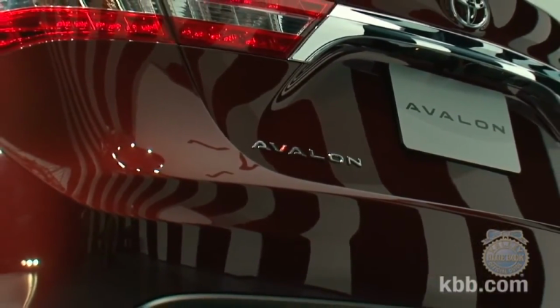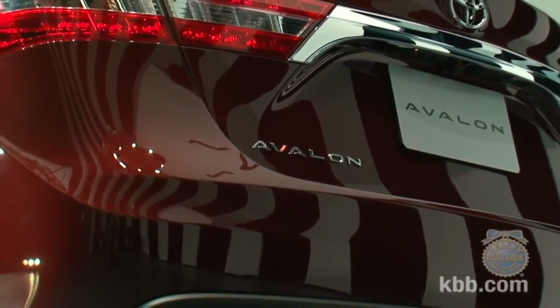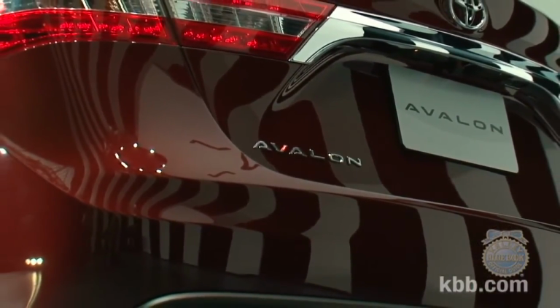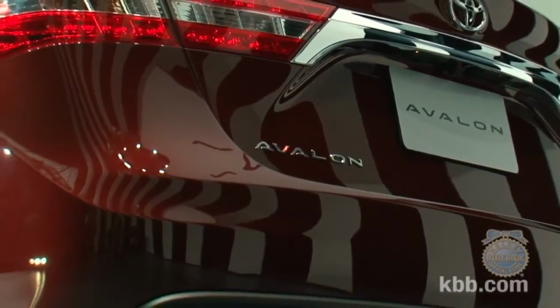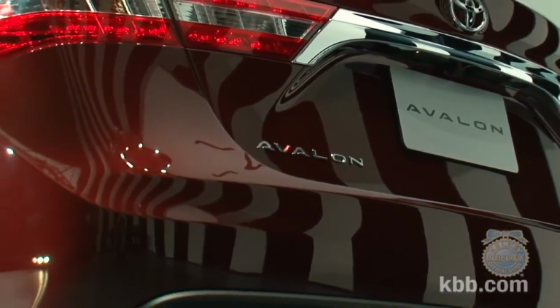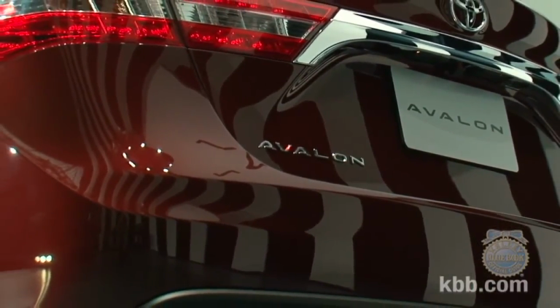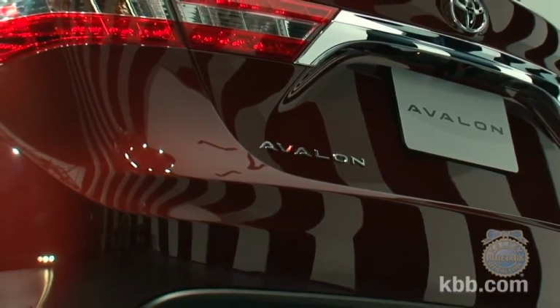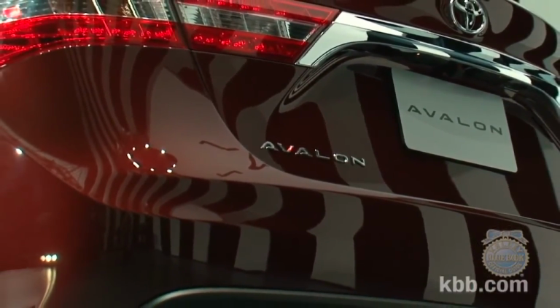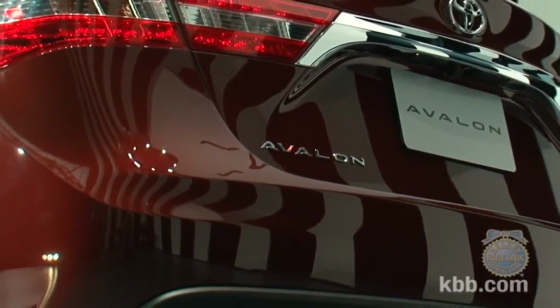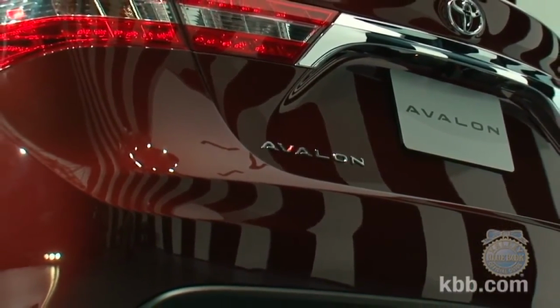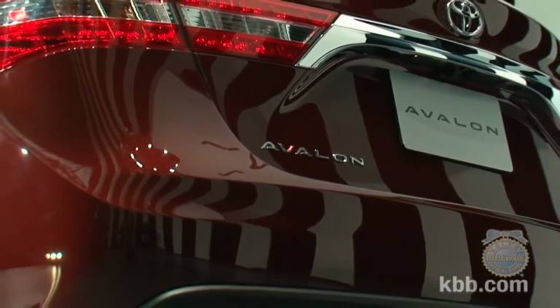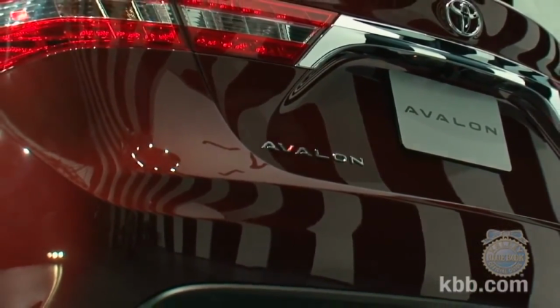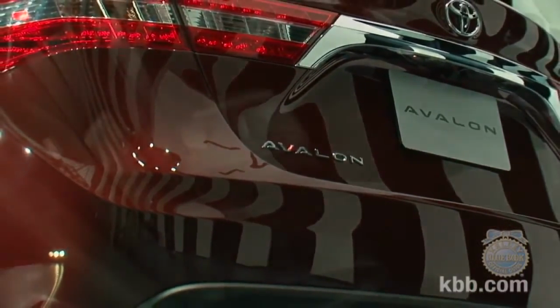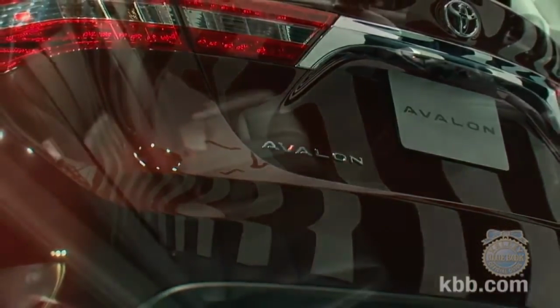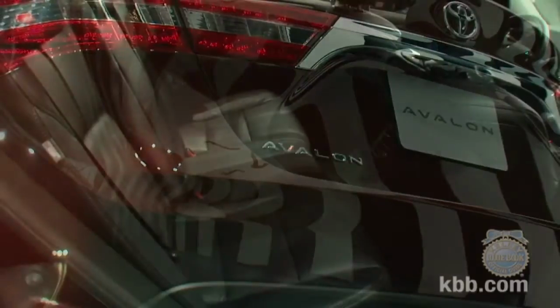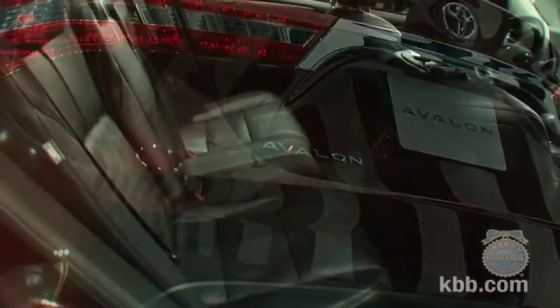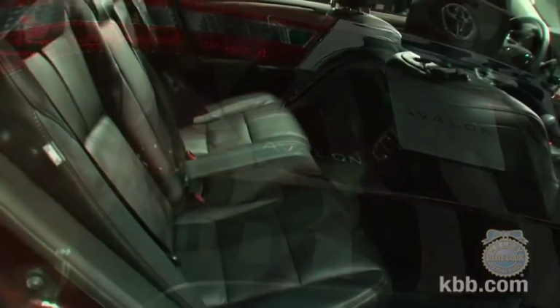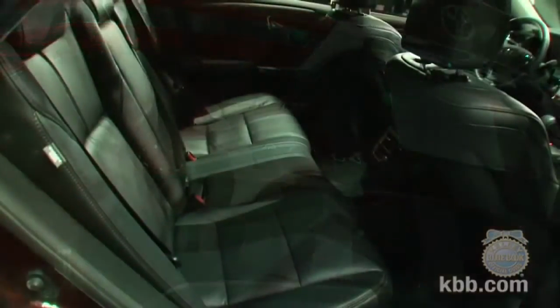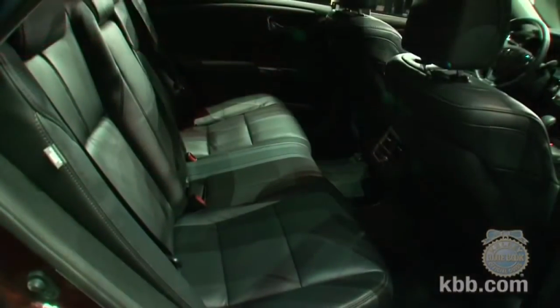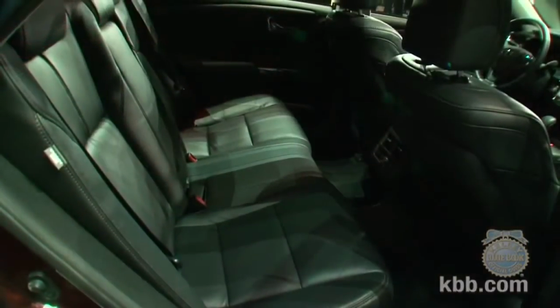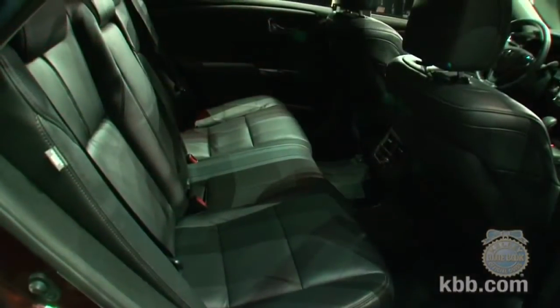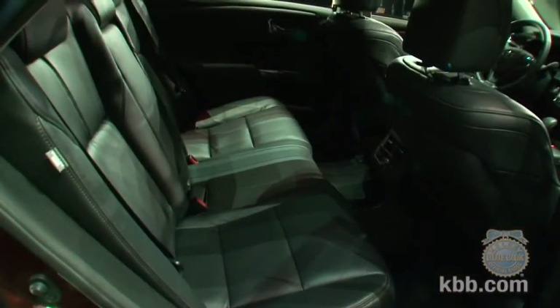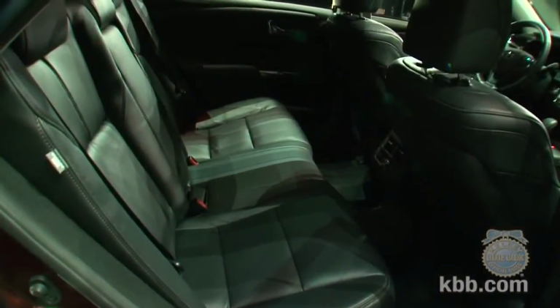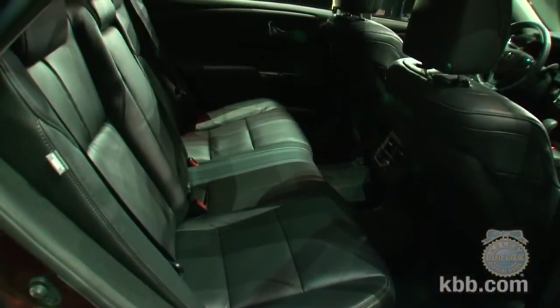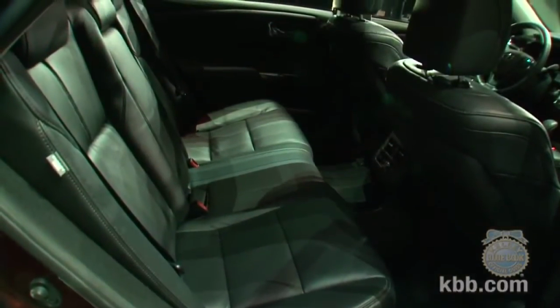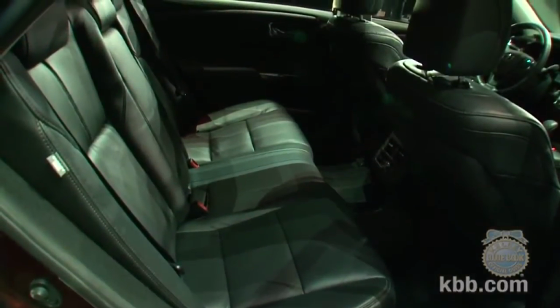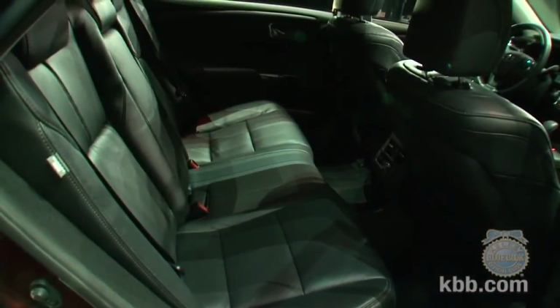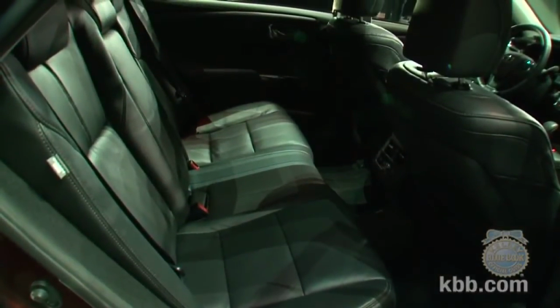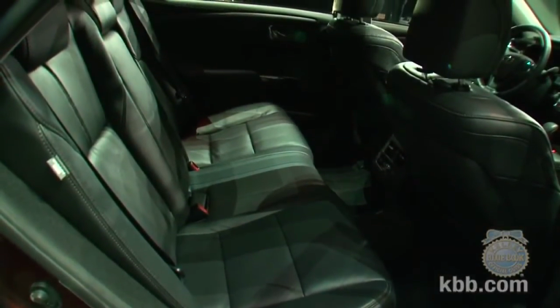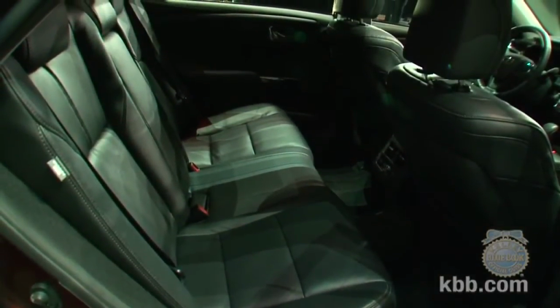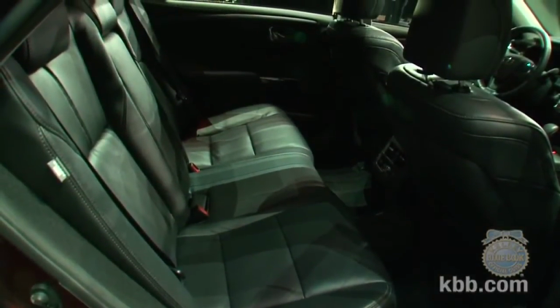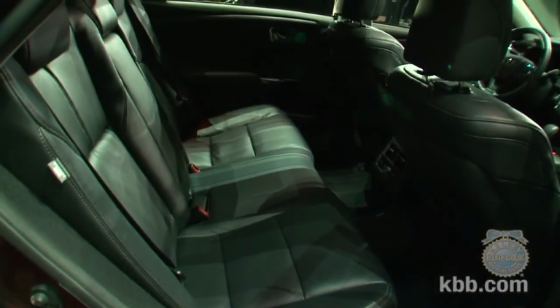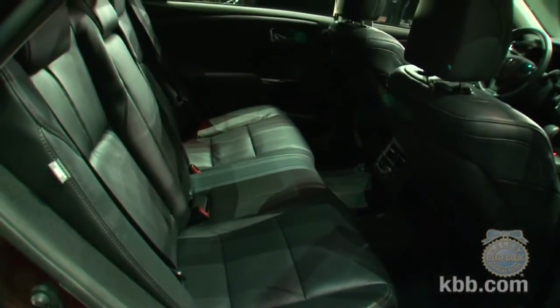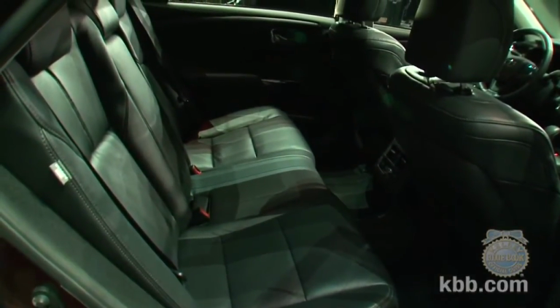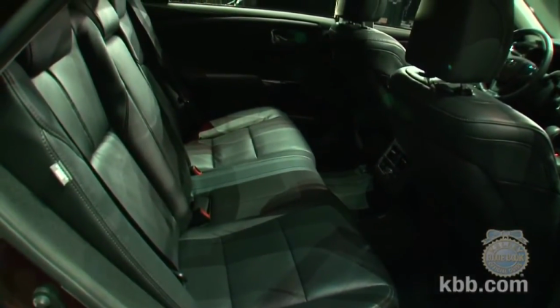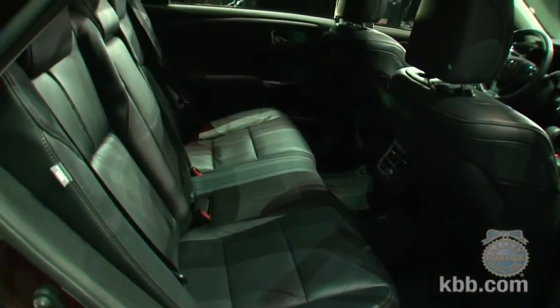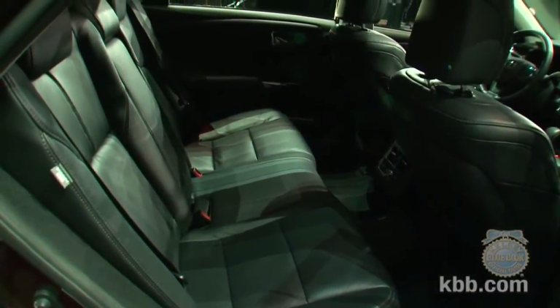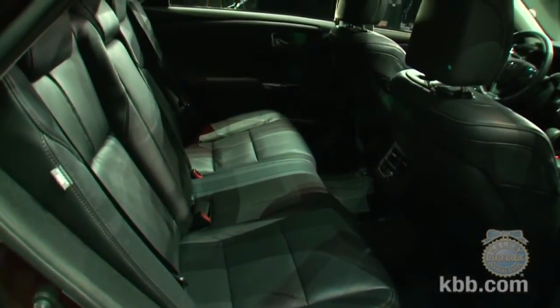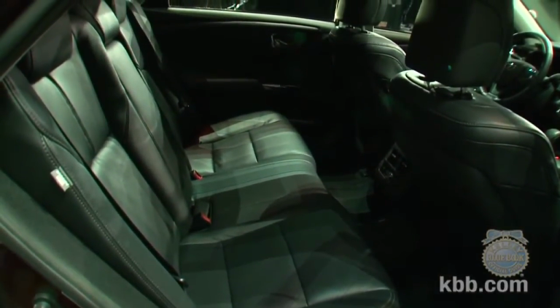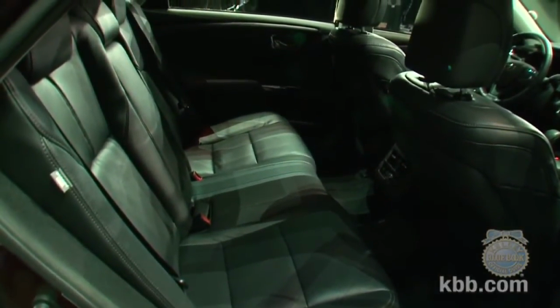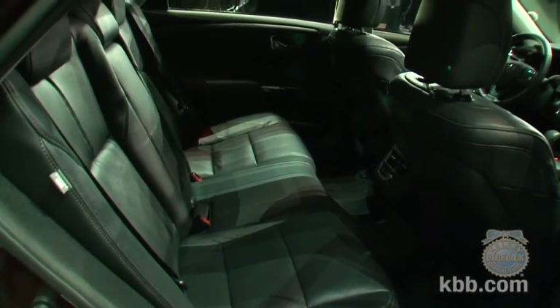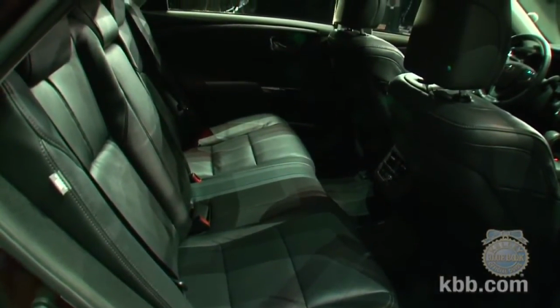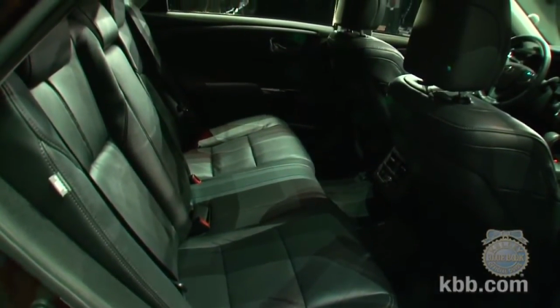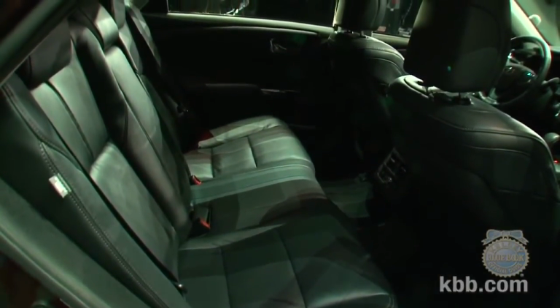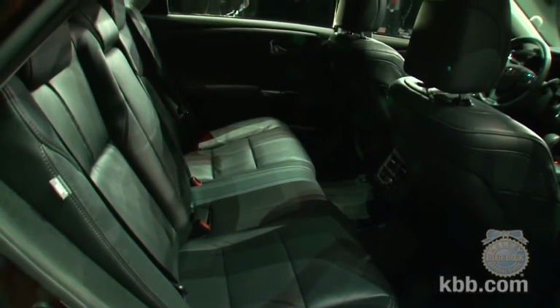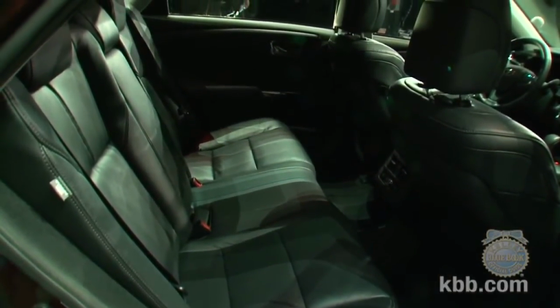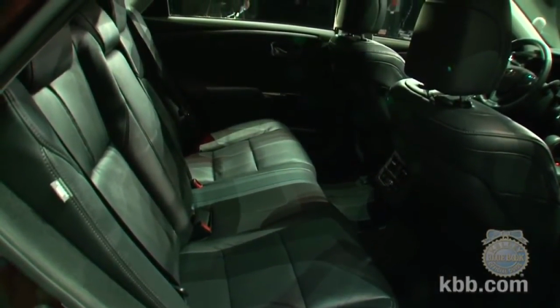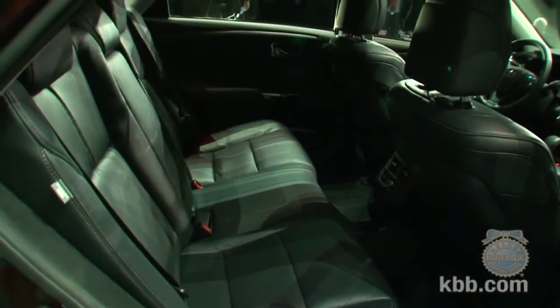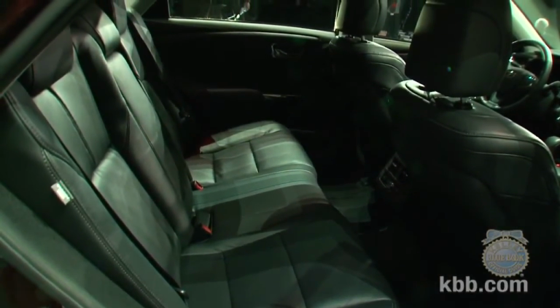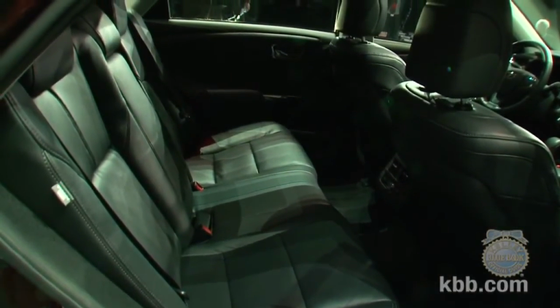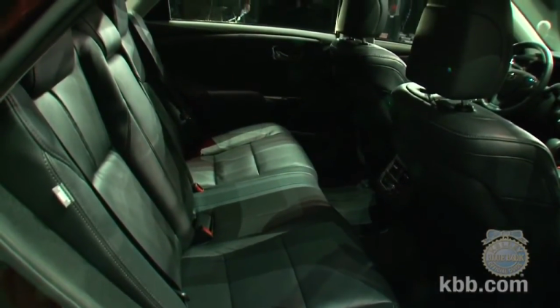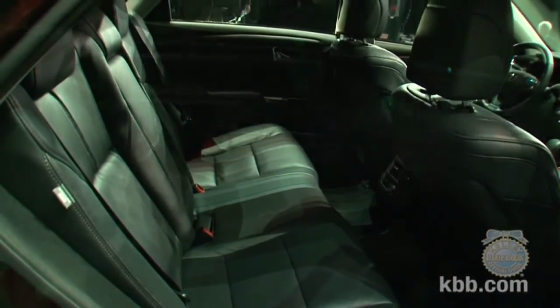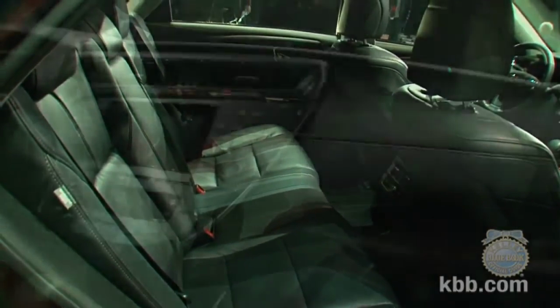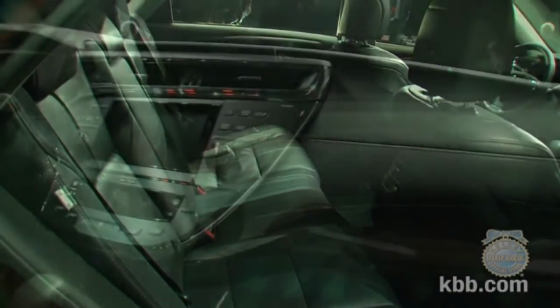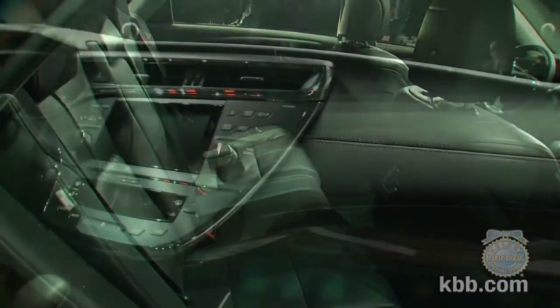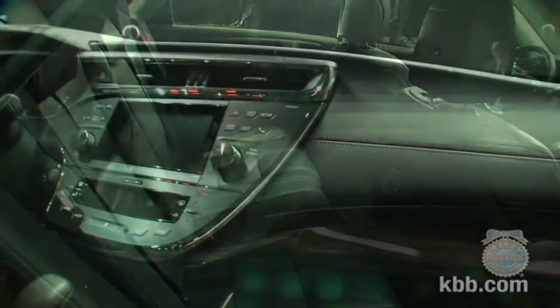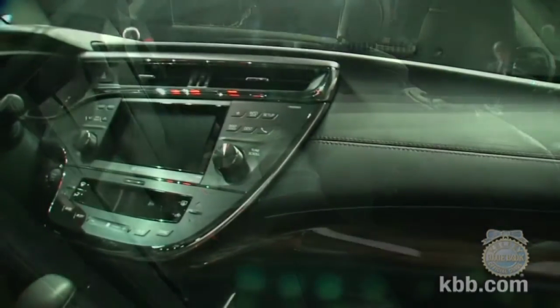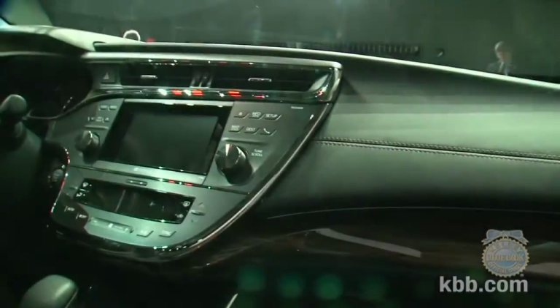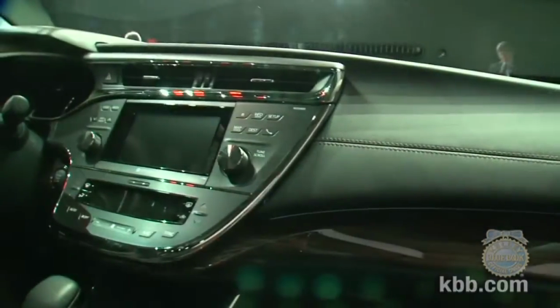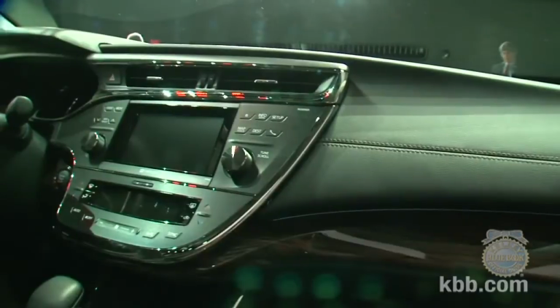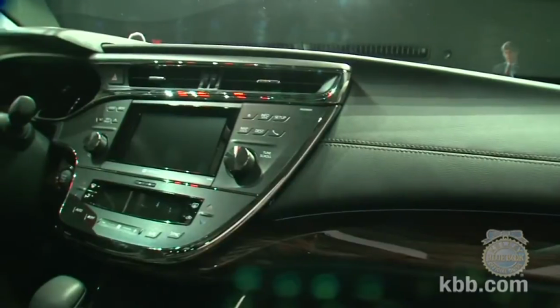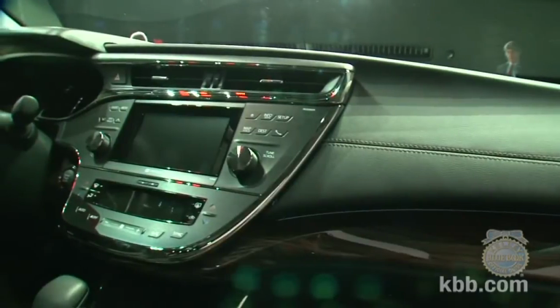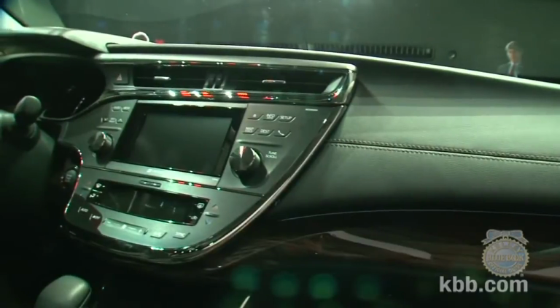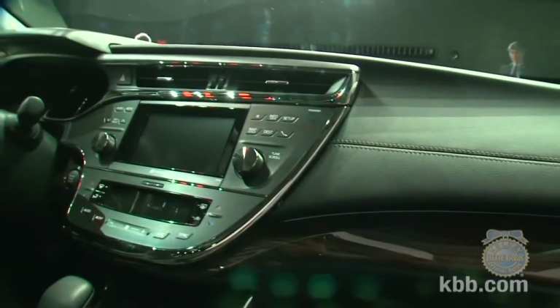We did get a chance to check out the interior, however, and we came away impressed with the material quality, passenger space, and the contemporary design of the dash.